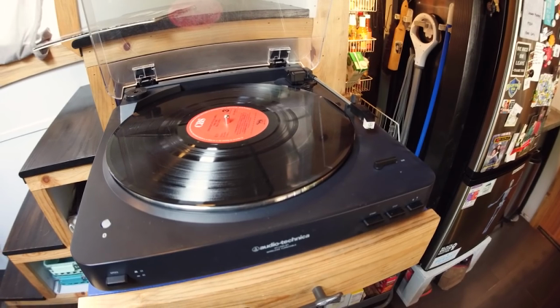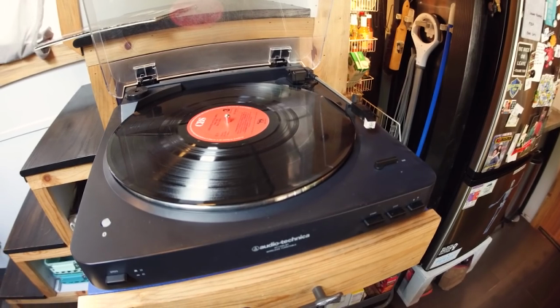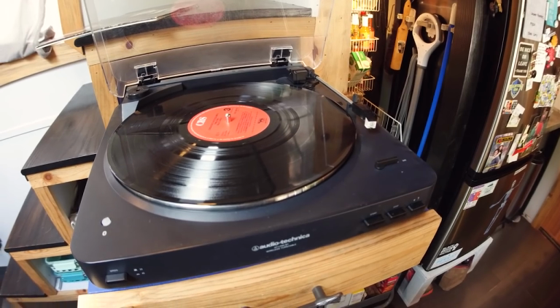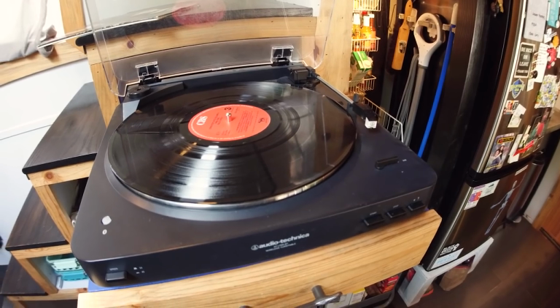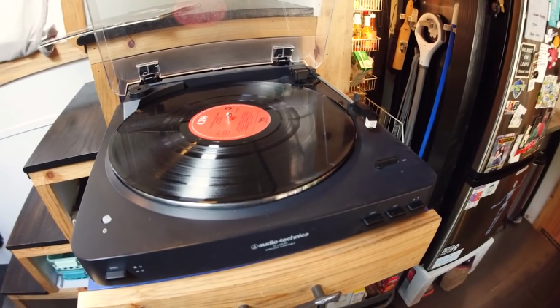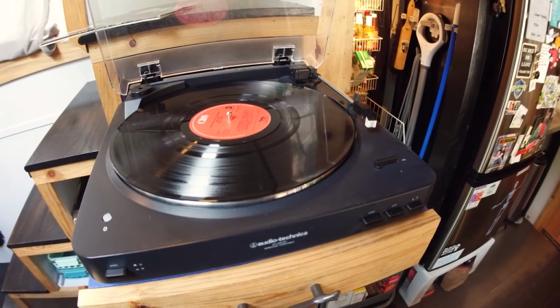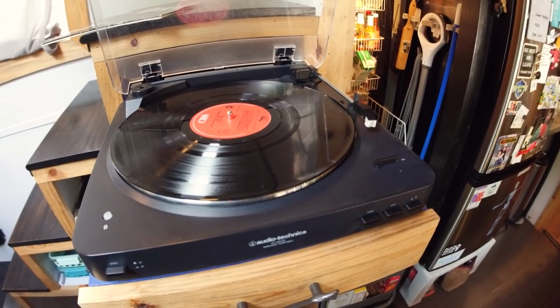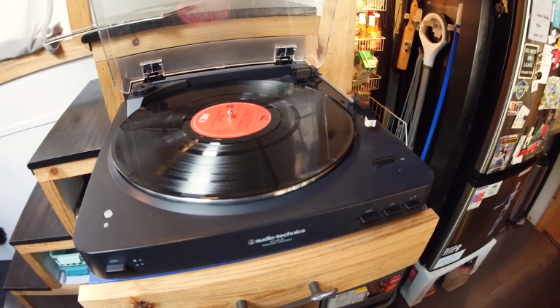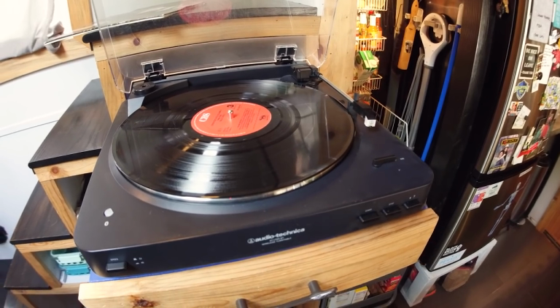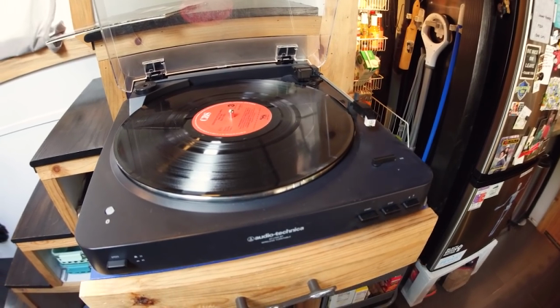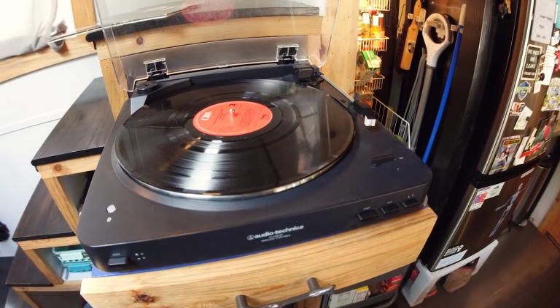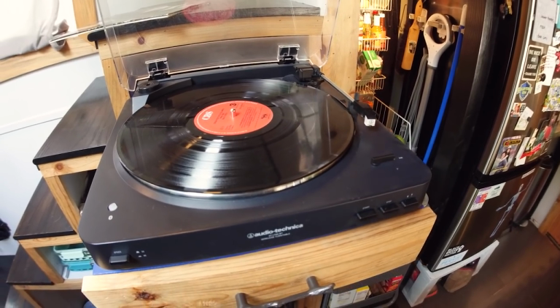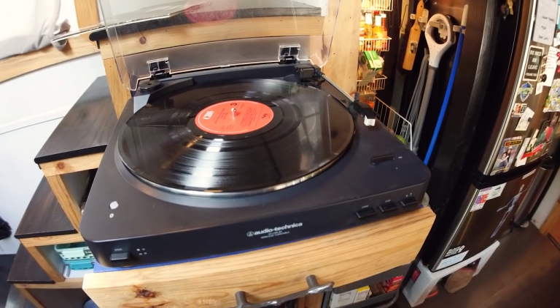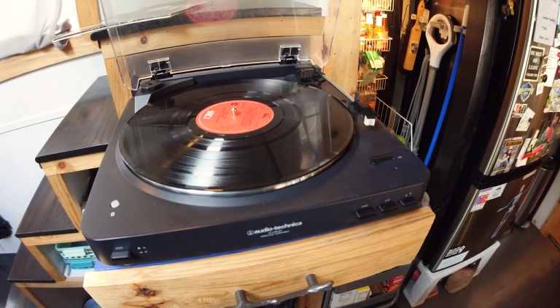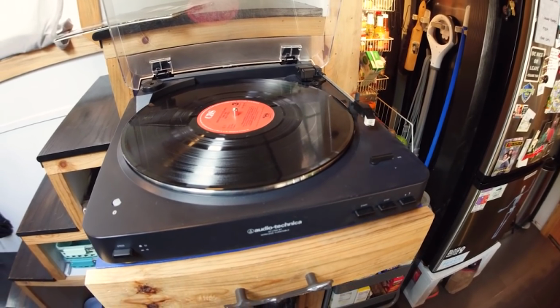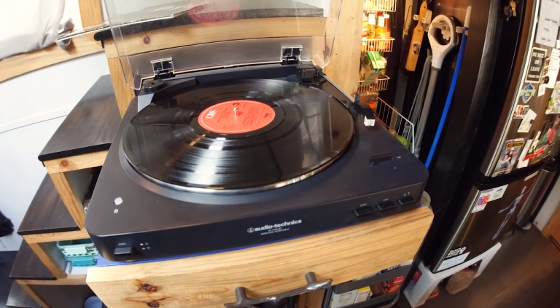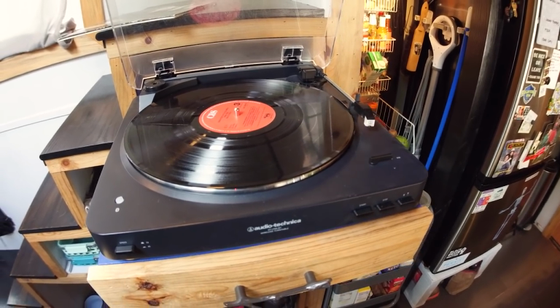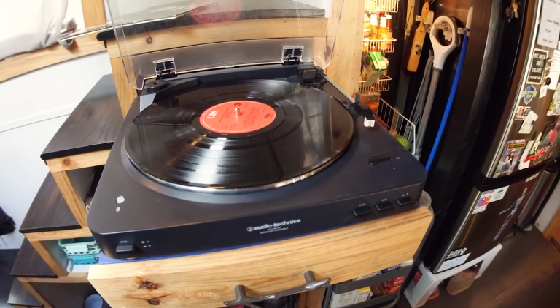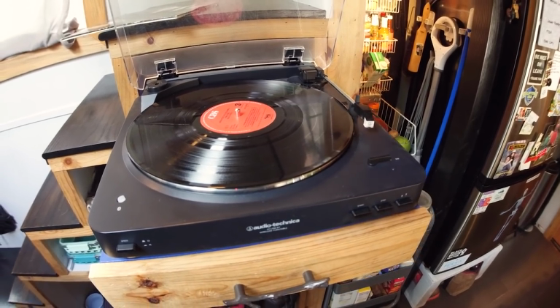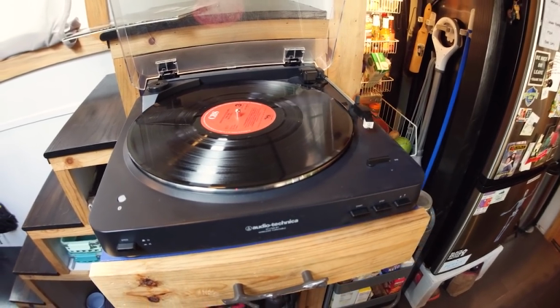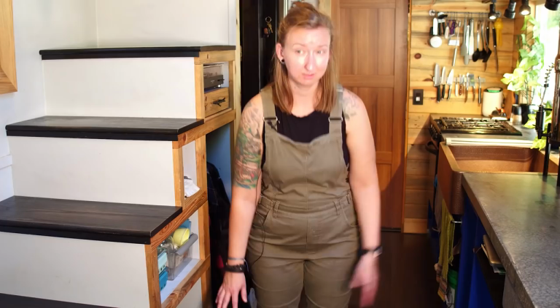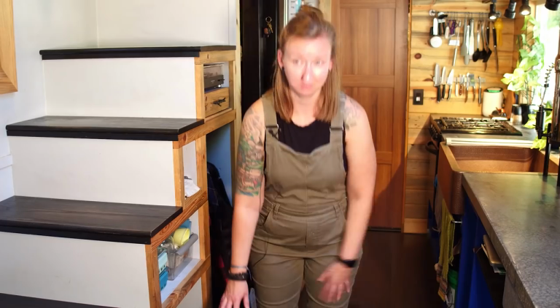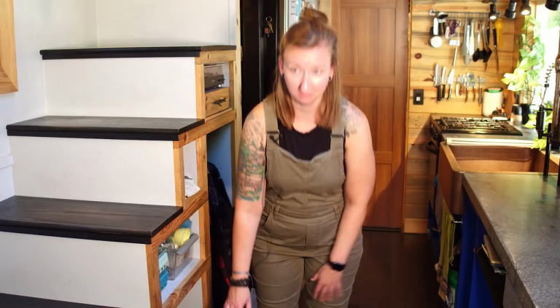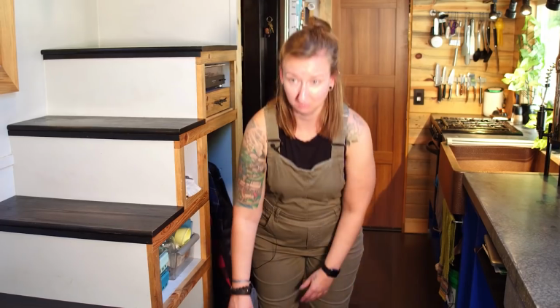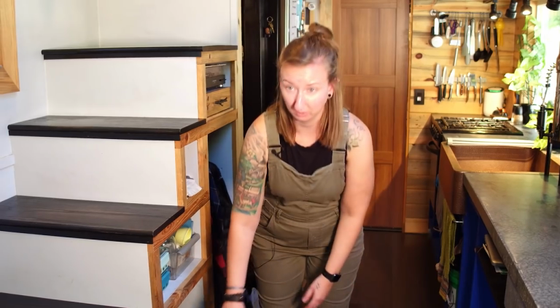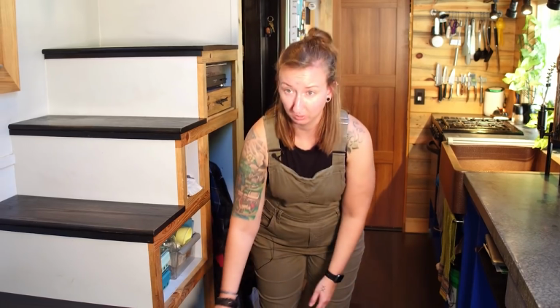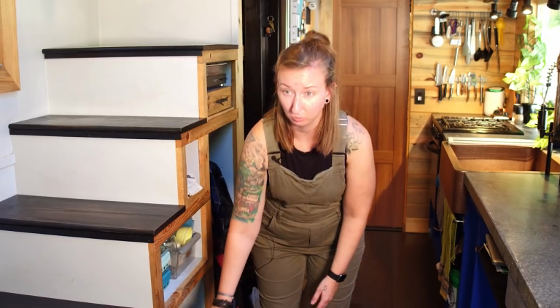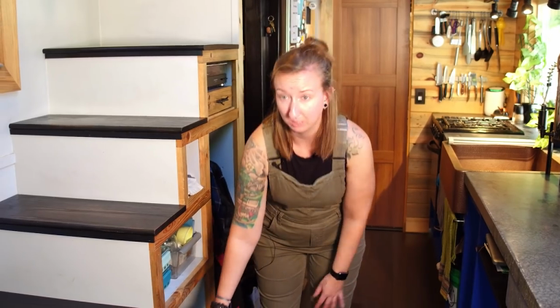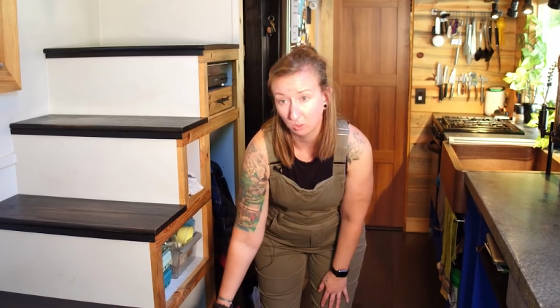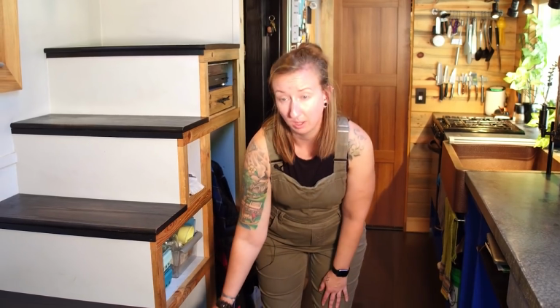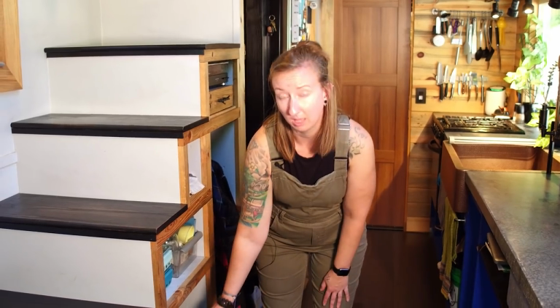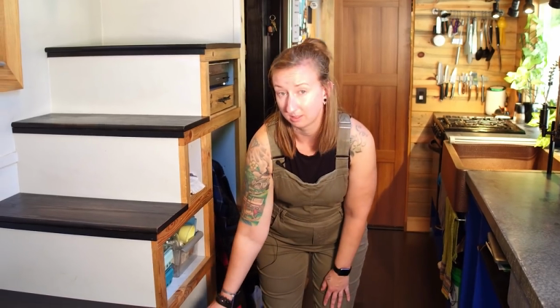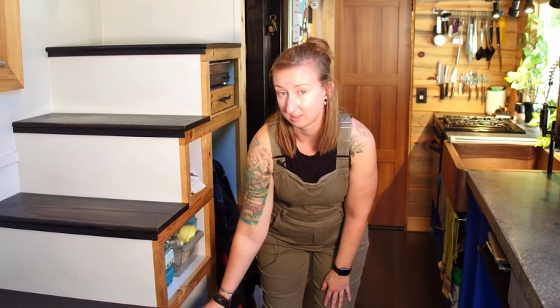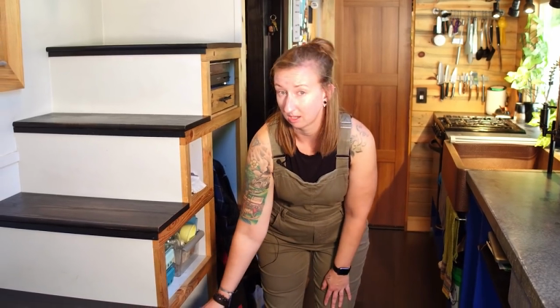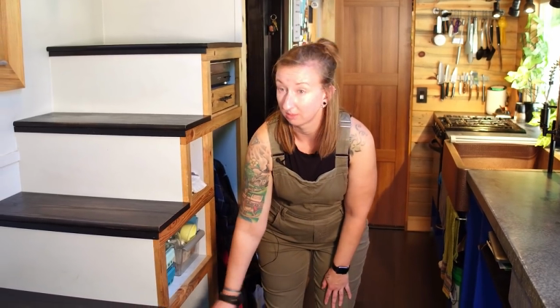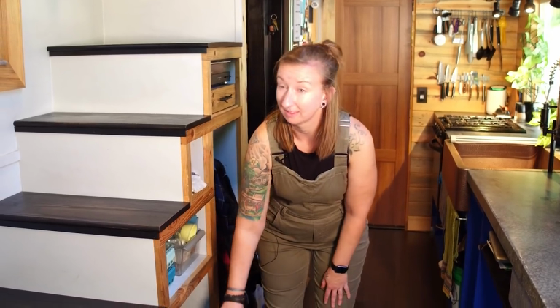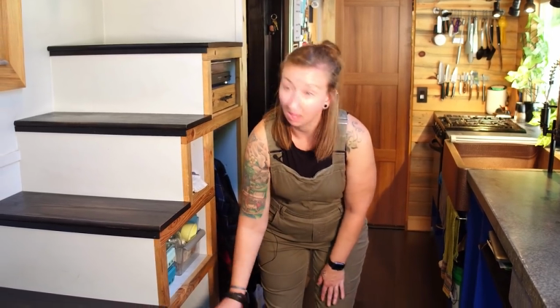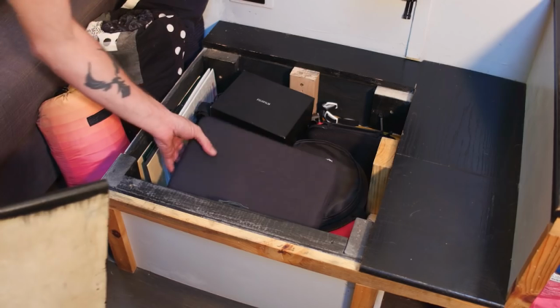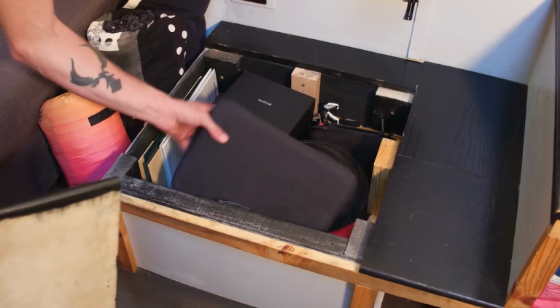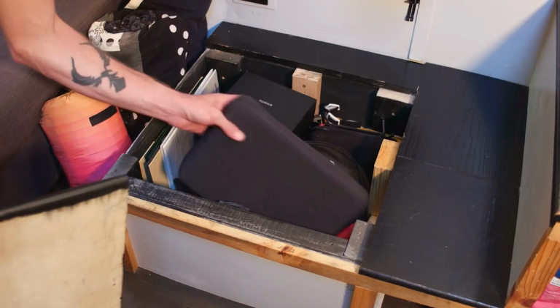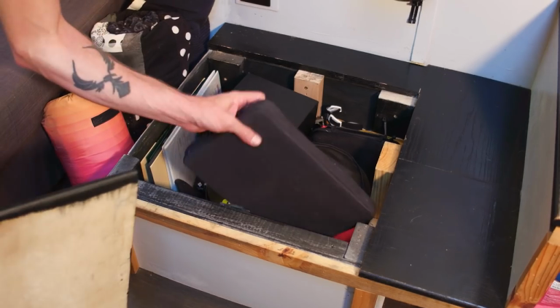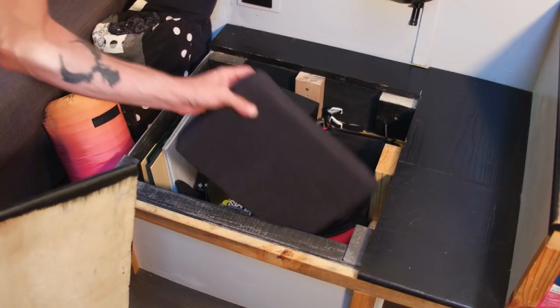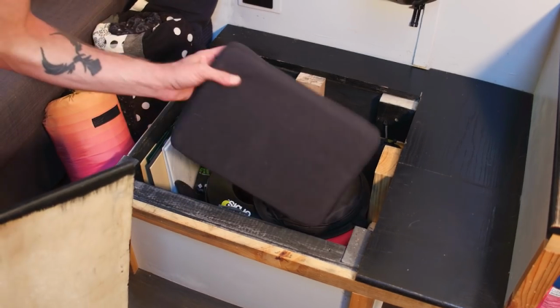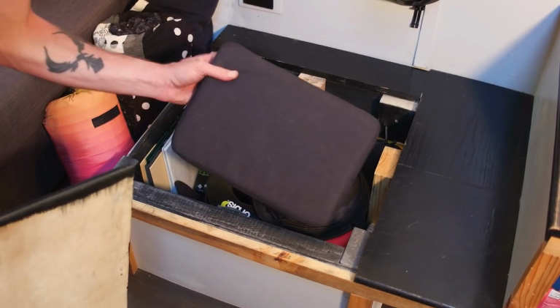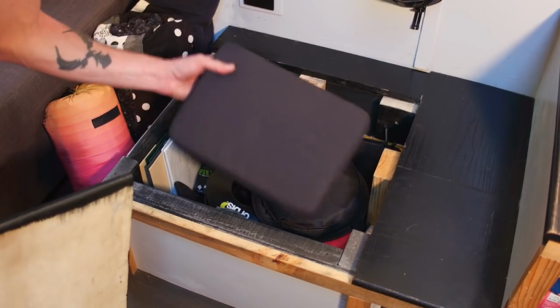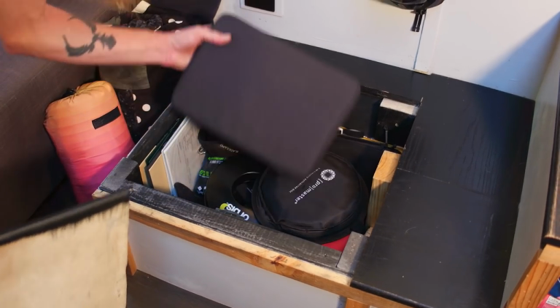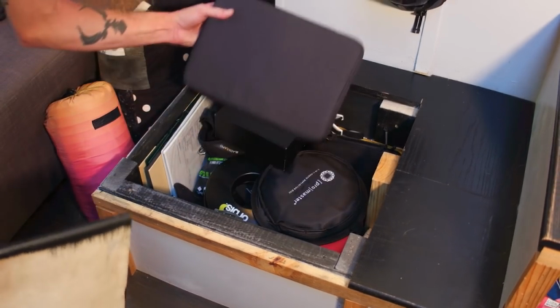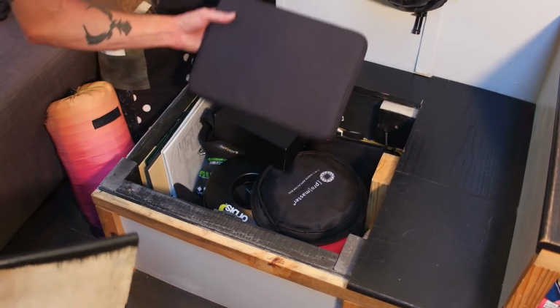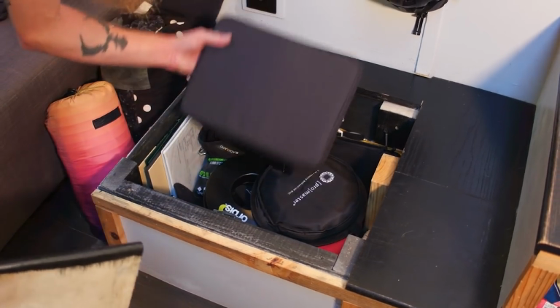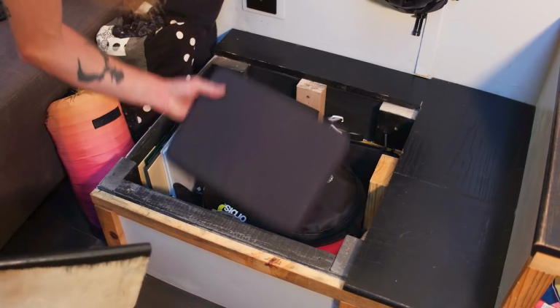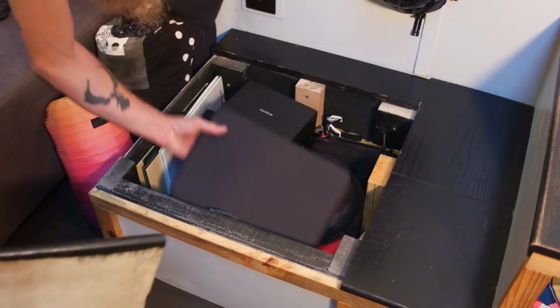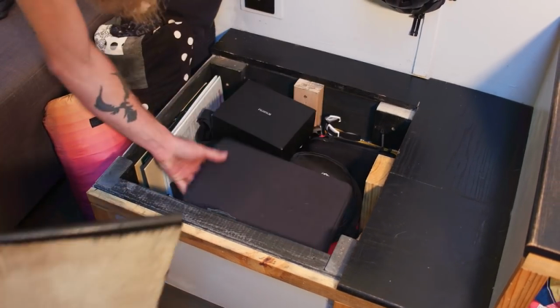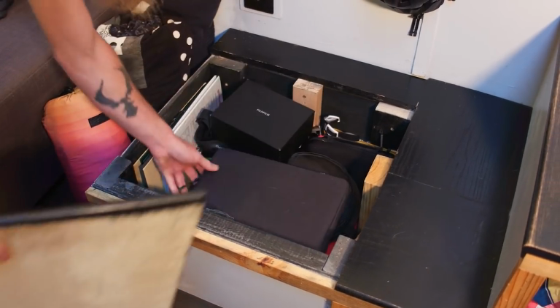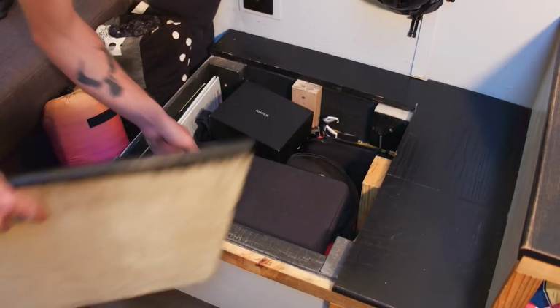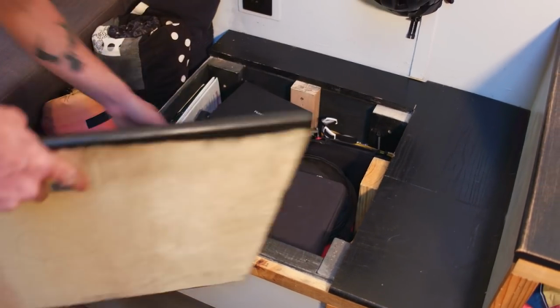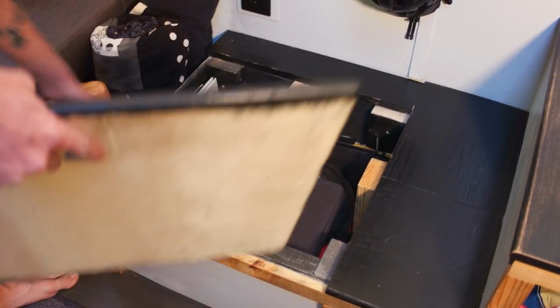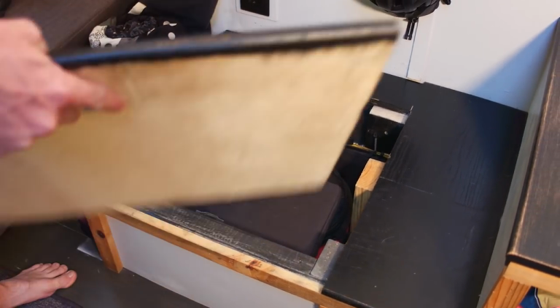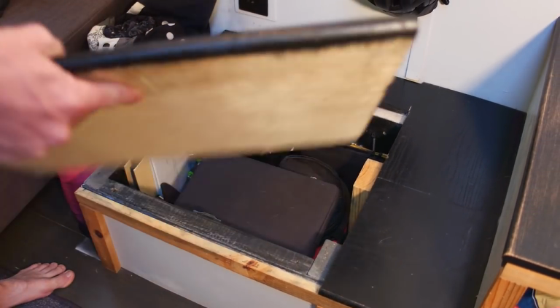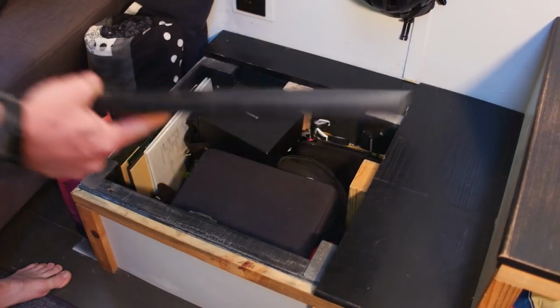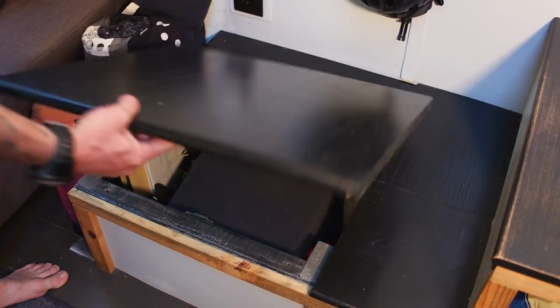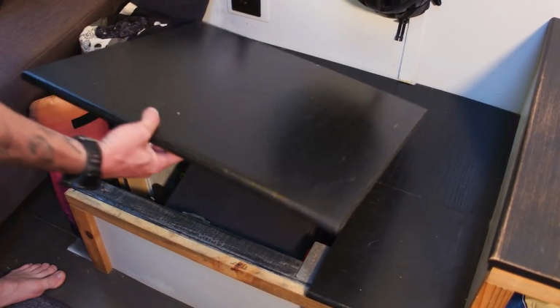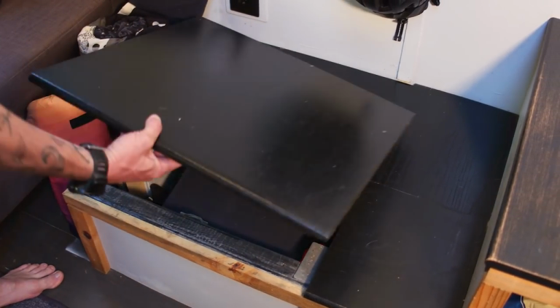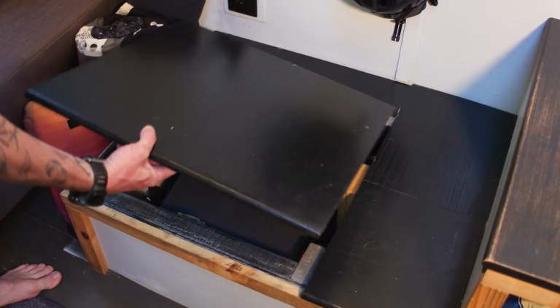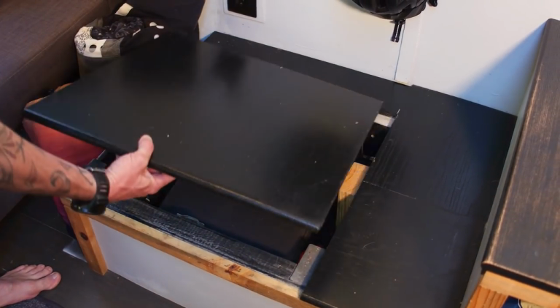It's a Bluetooth record player that hooks up to a speaker. On the other side of the trailer where the wheel well is, we also use that space to store things.